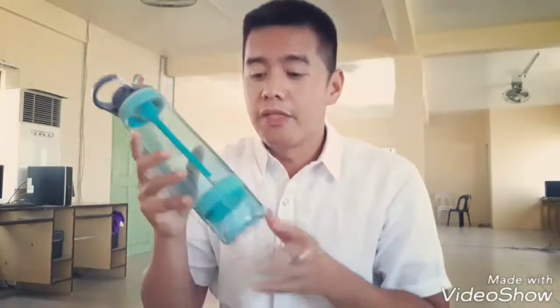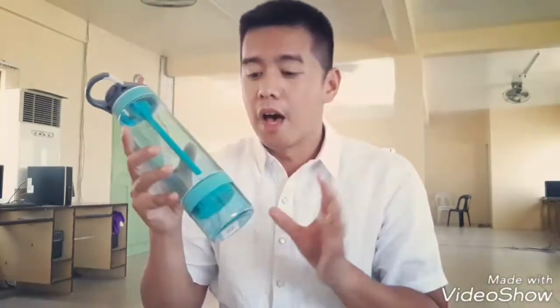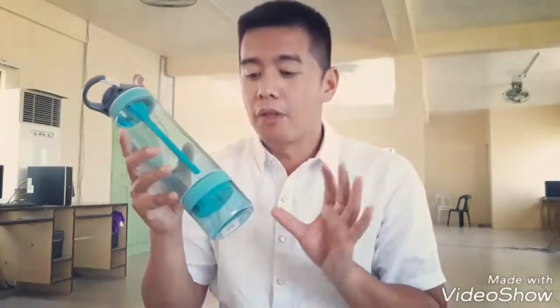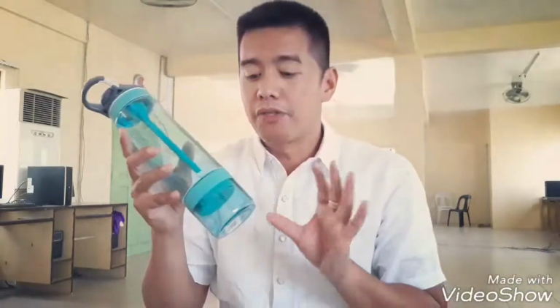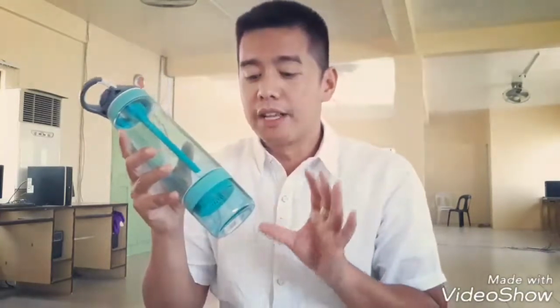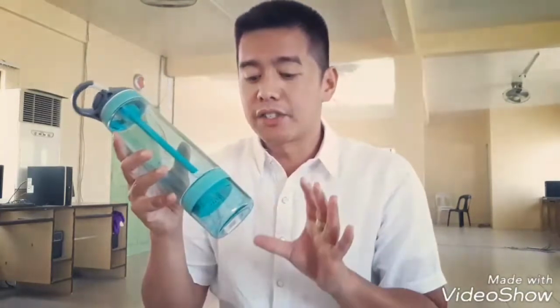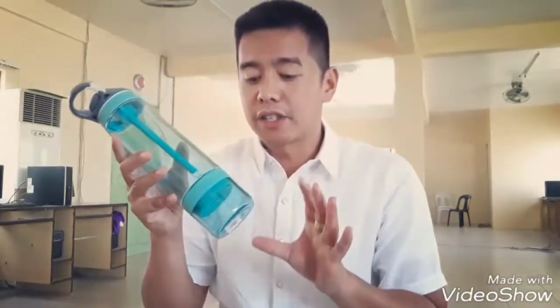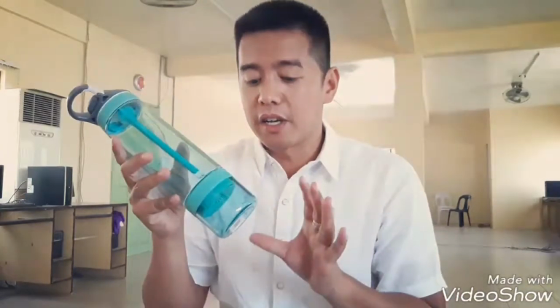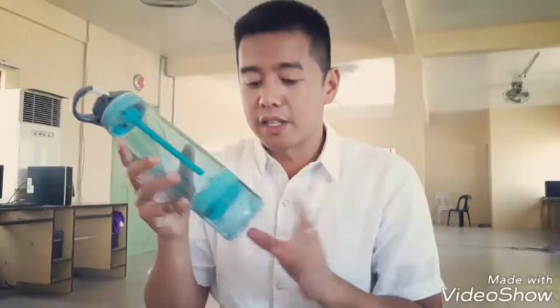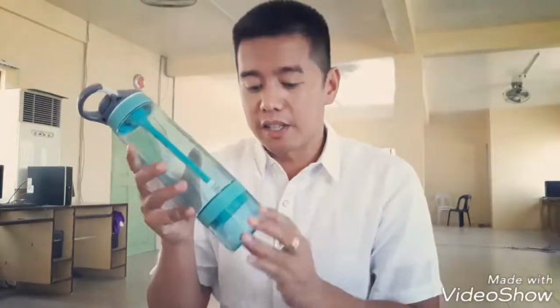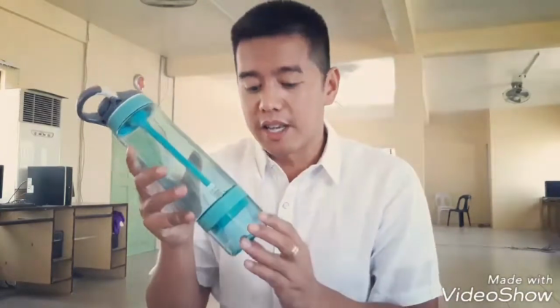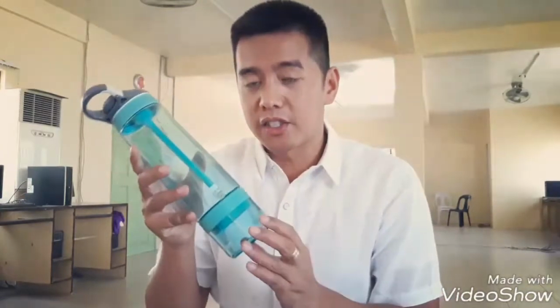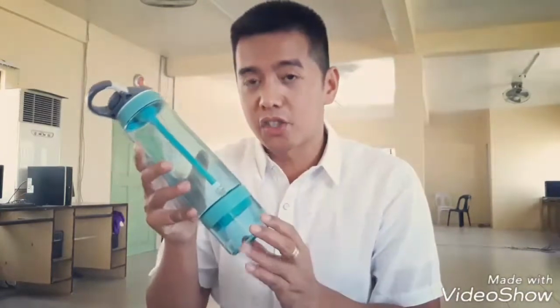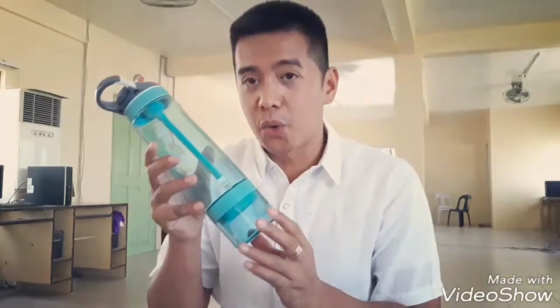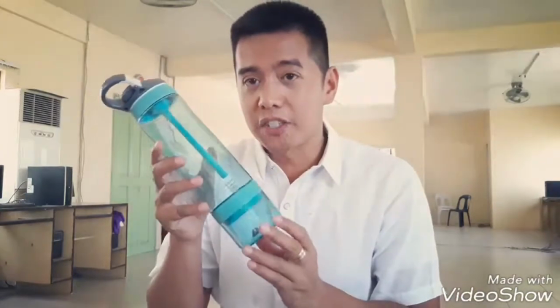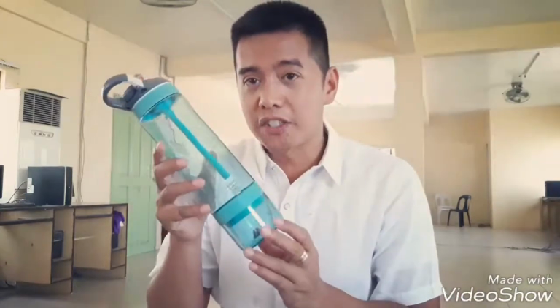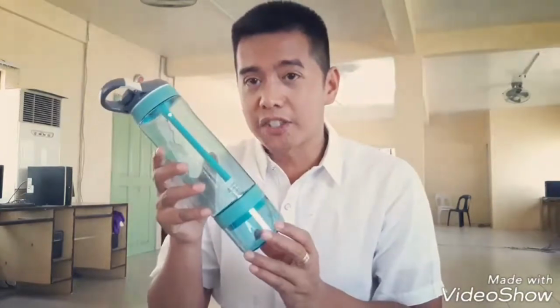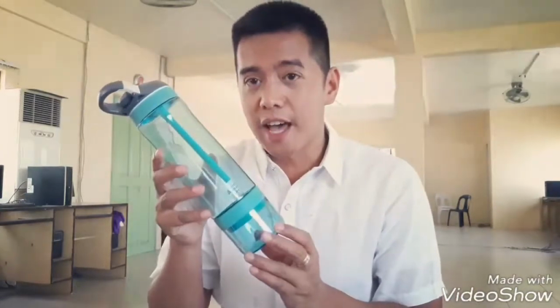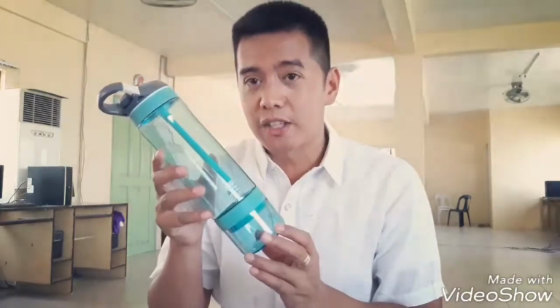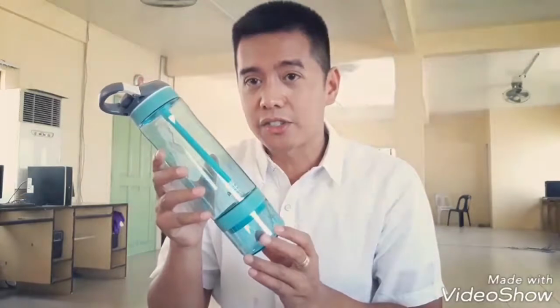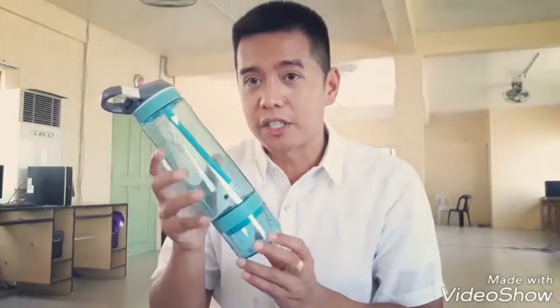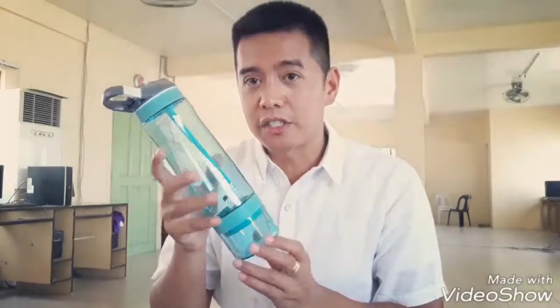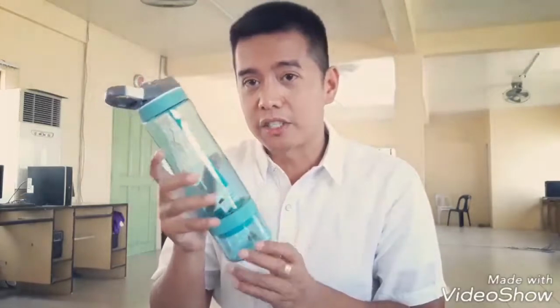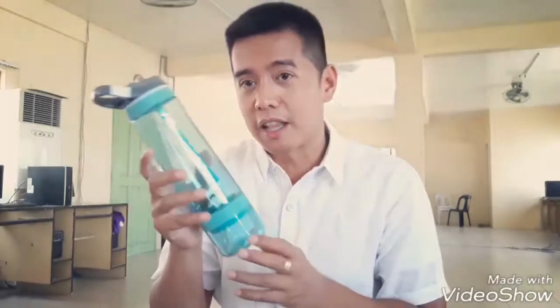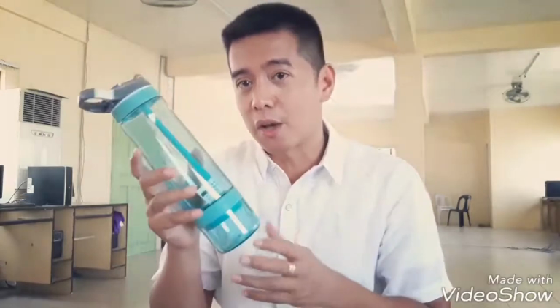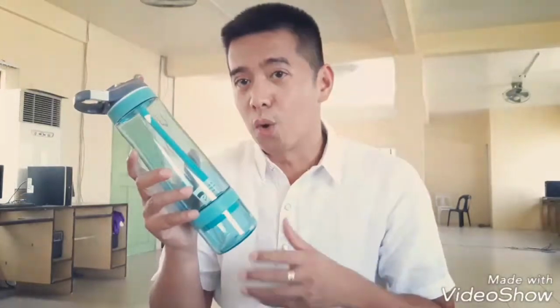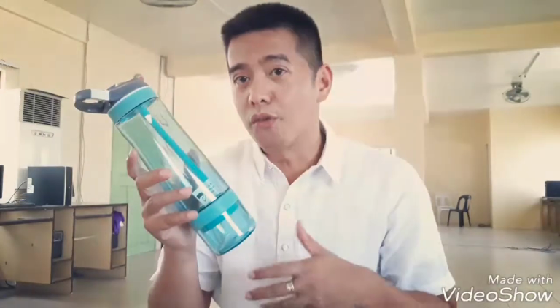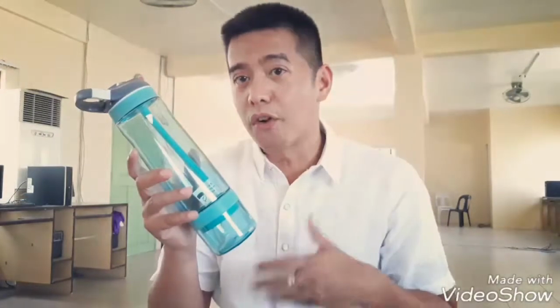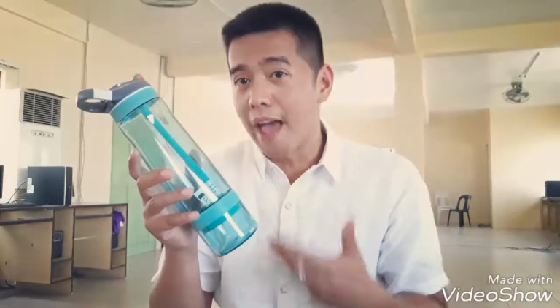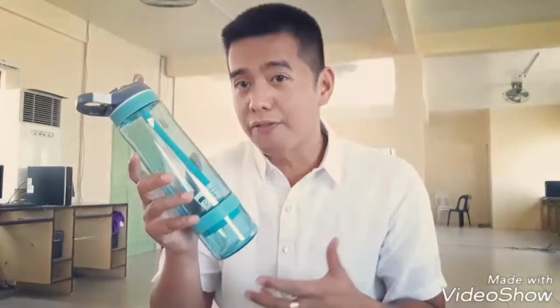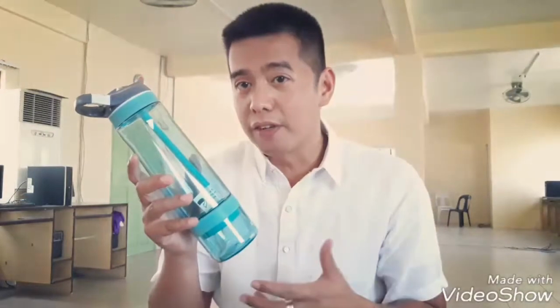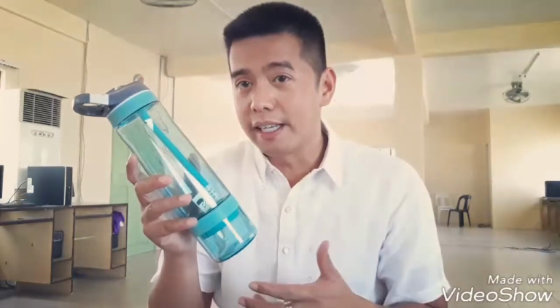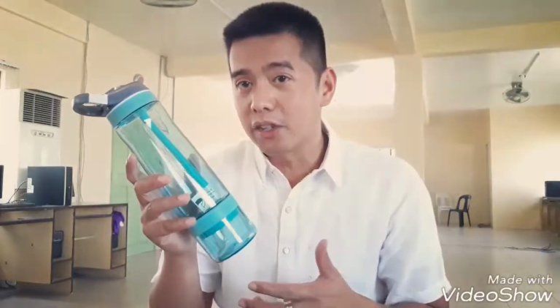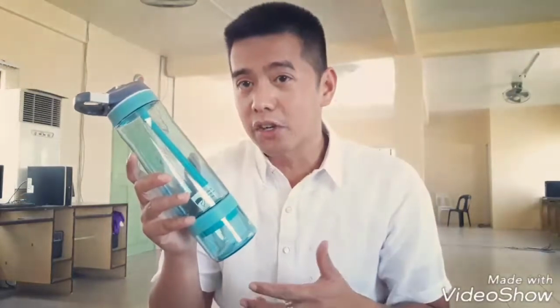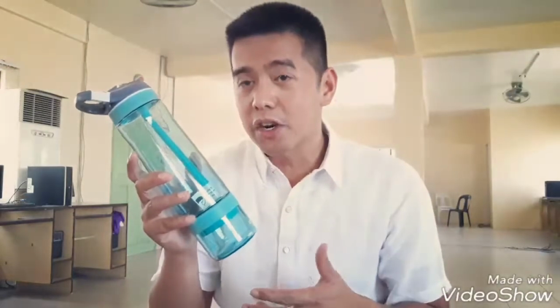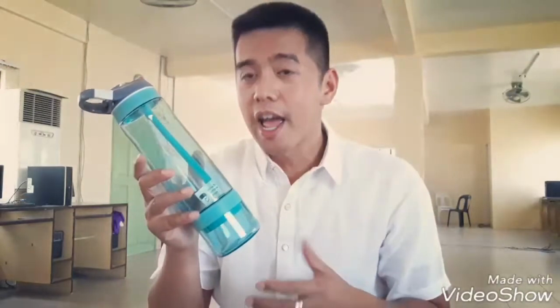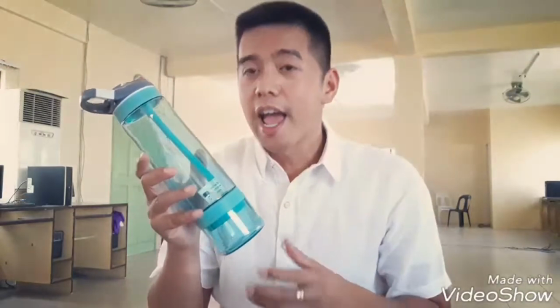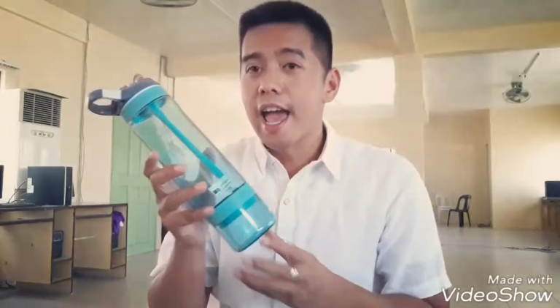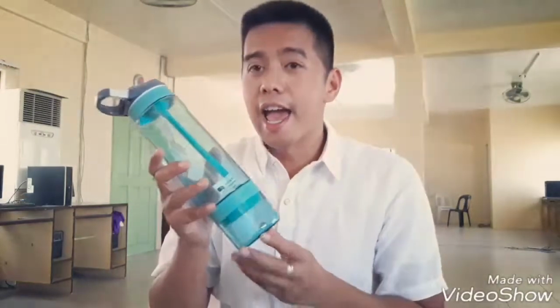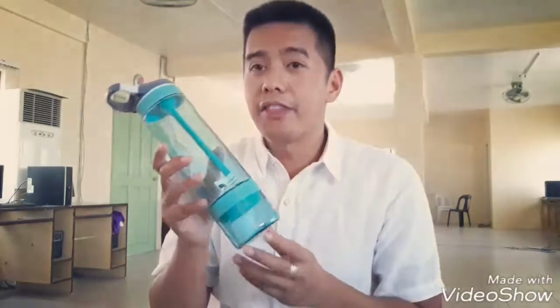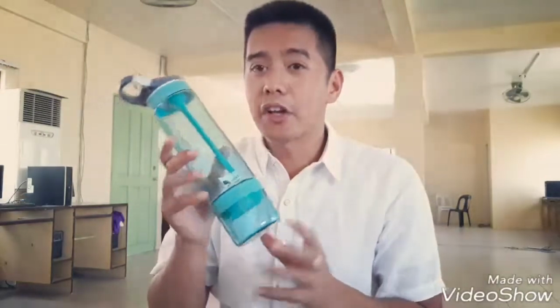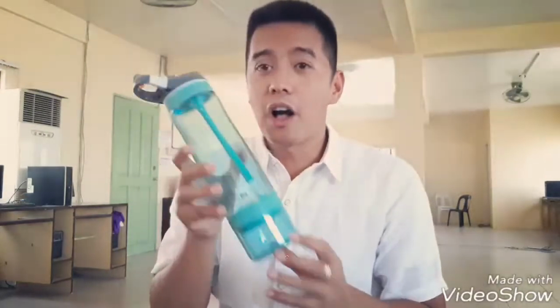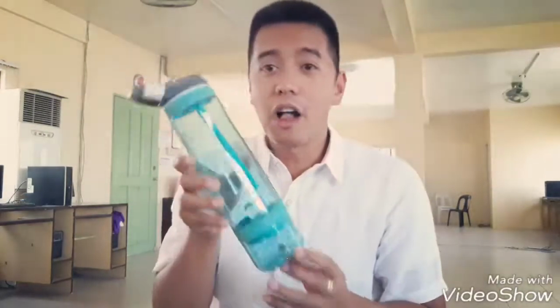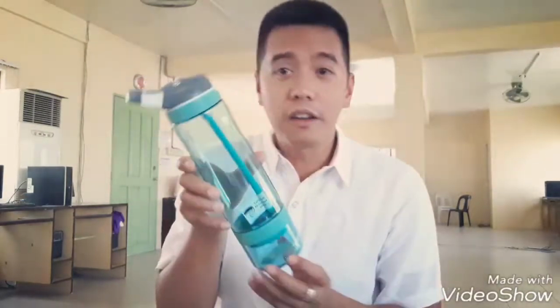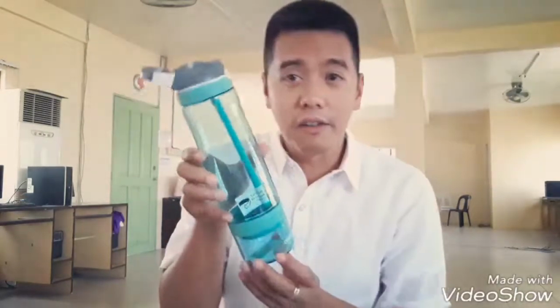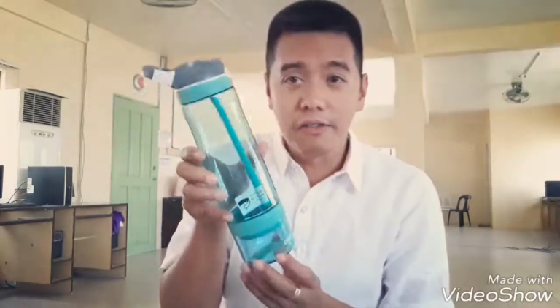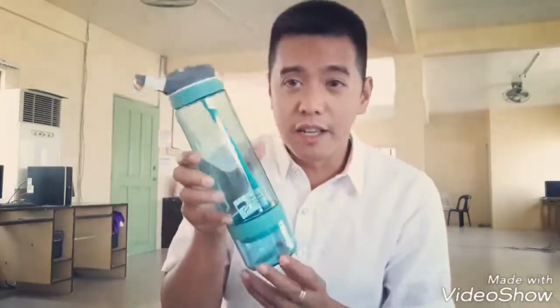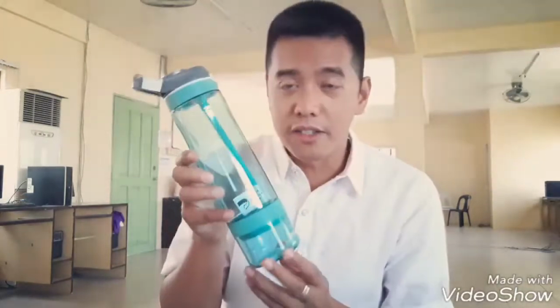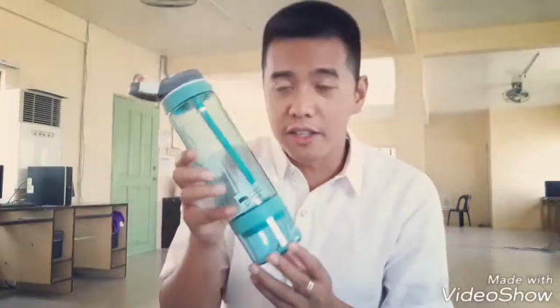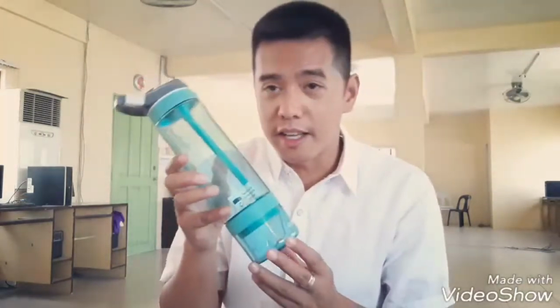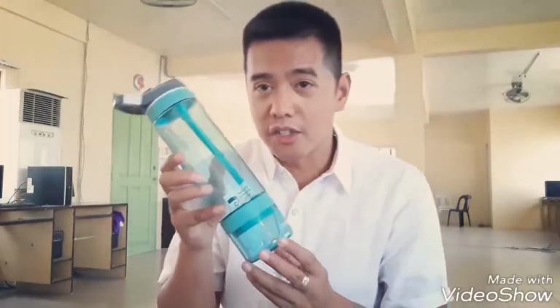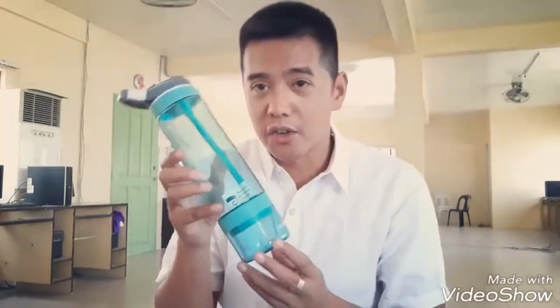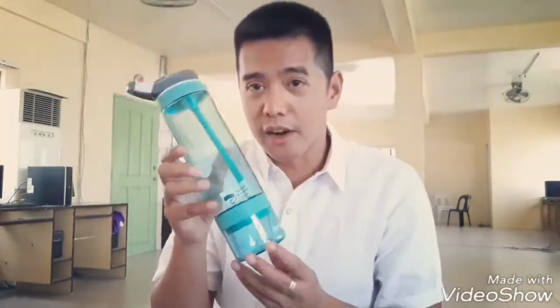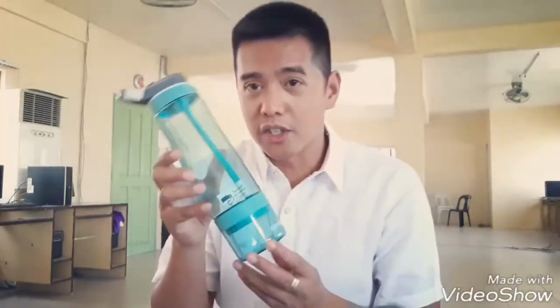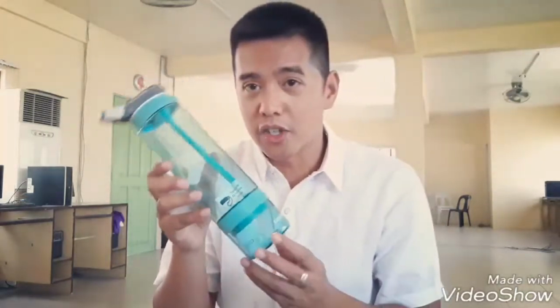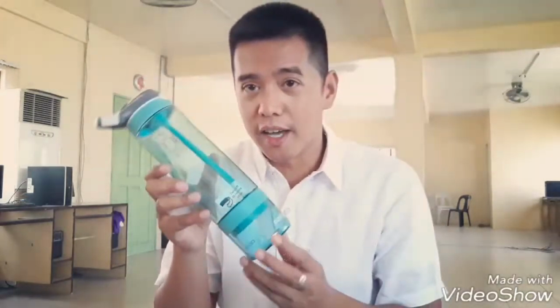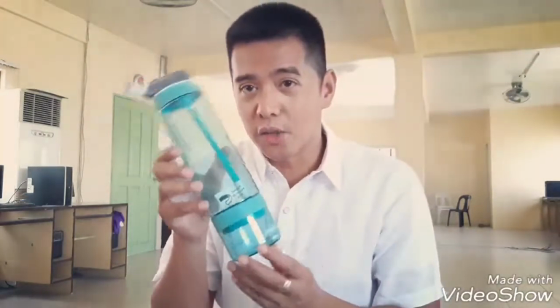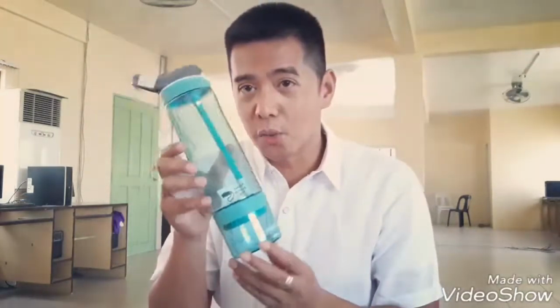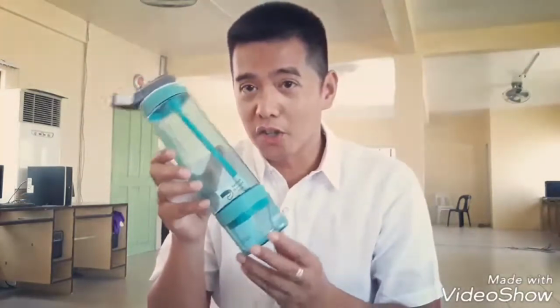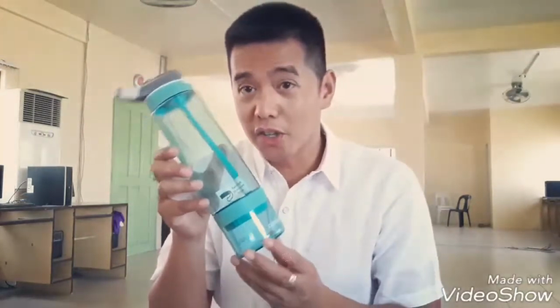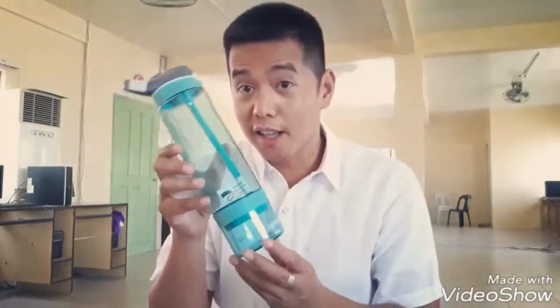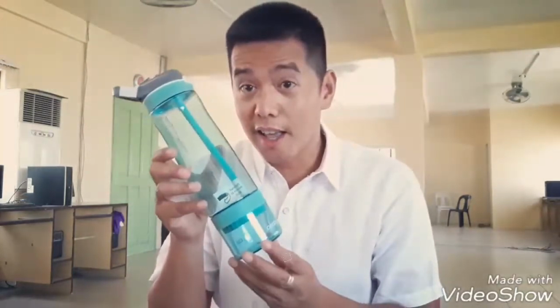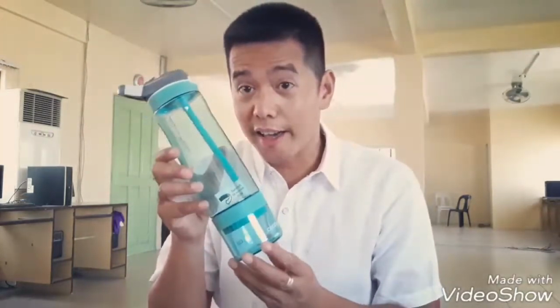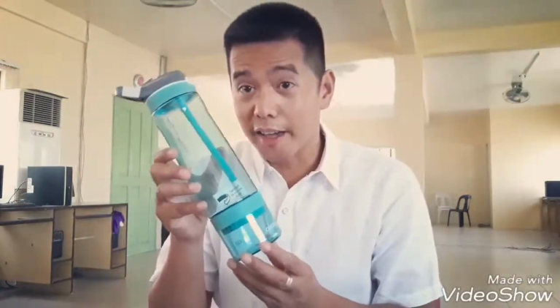Now this is 26 ounces — it's like over half a liter. And the color of this is spray shade, which I like.